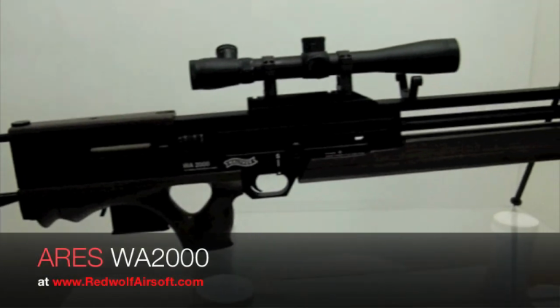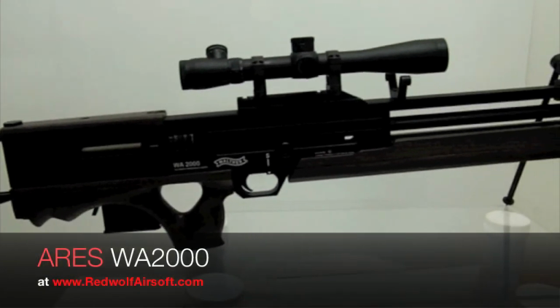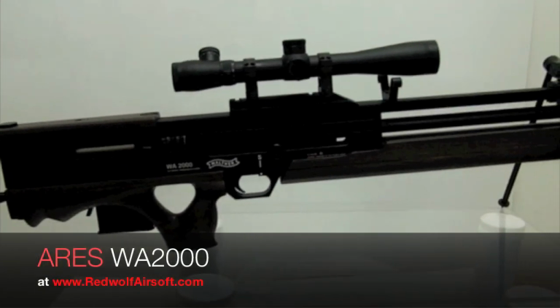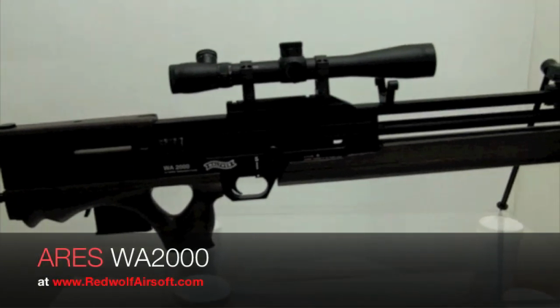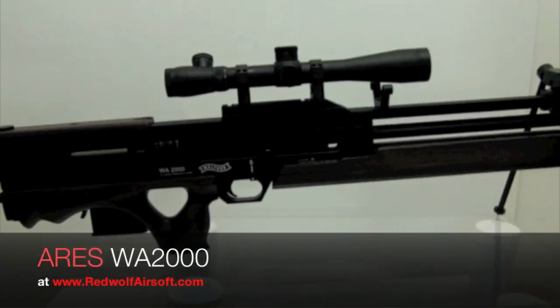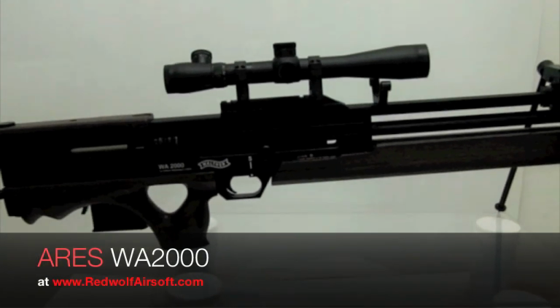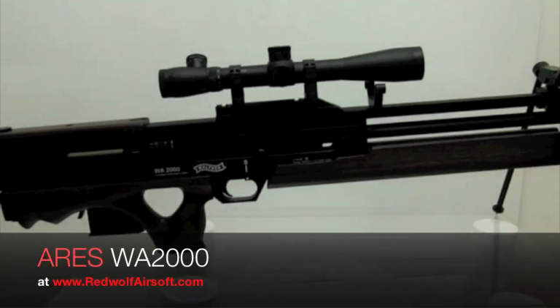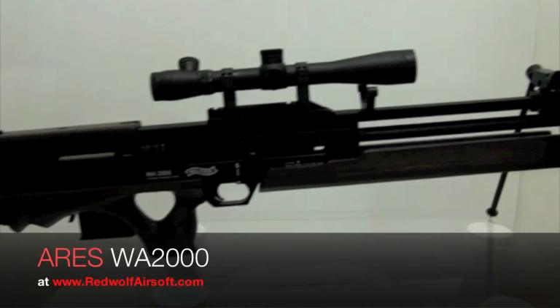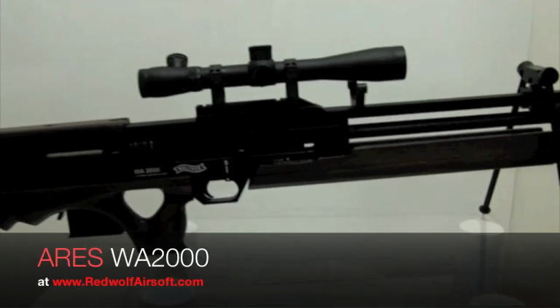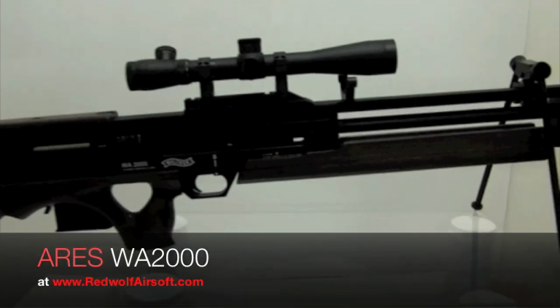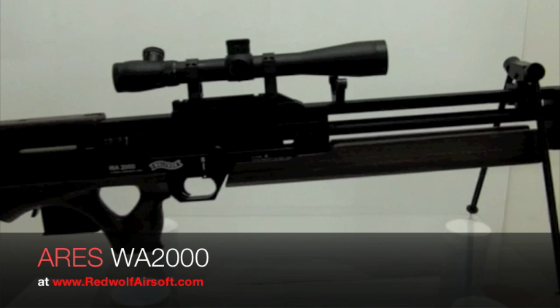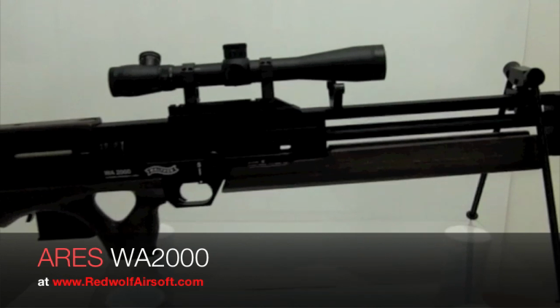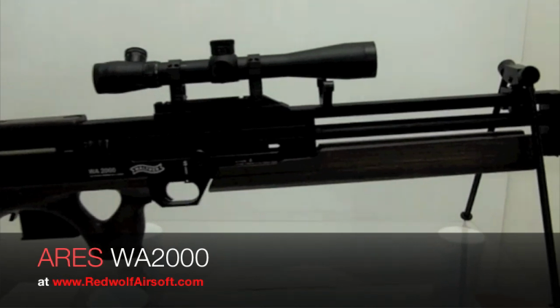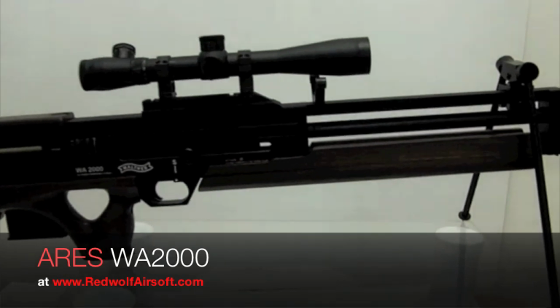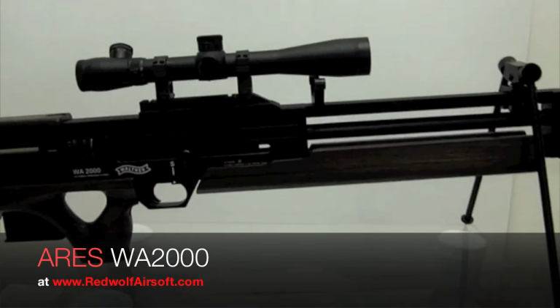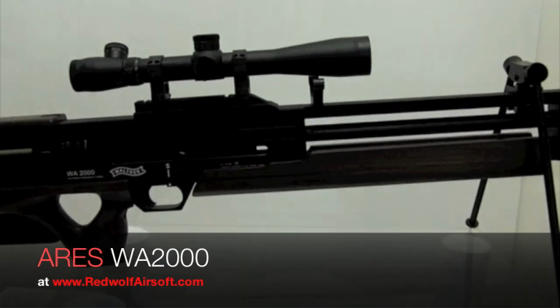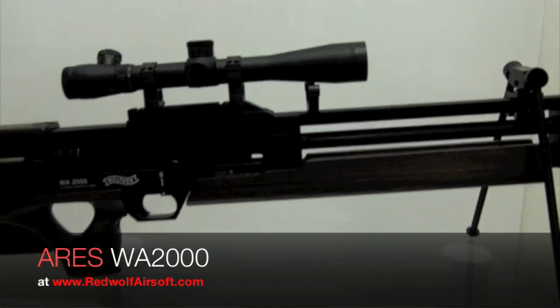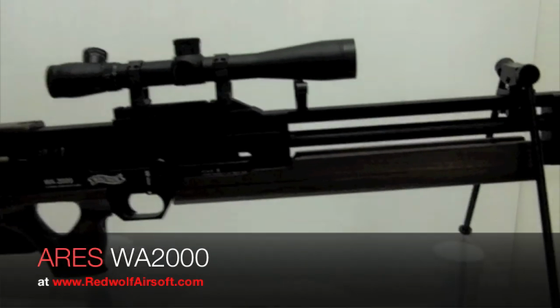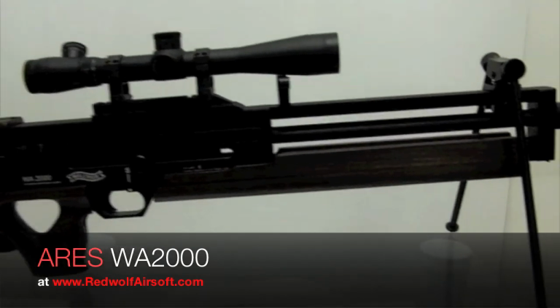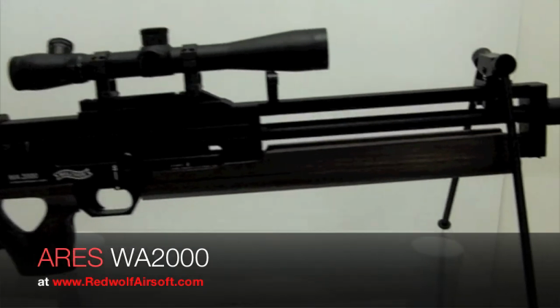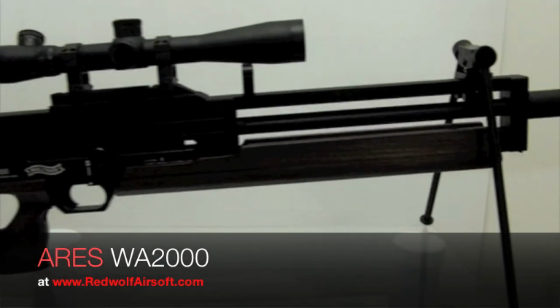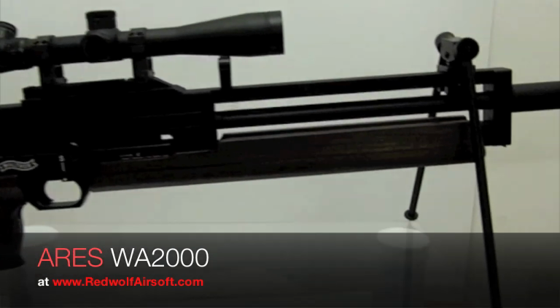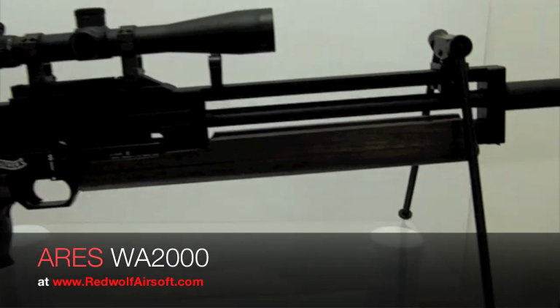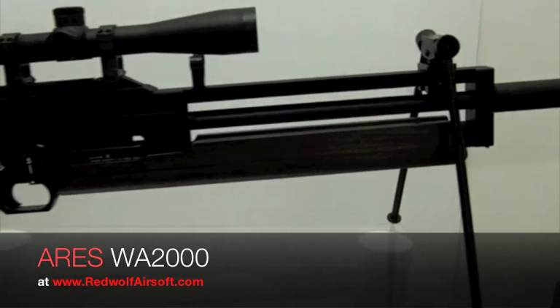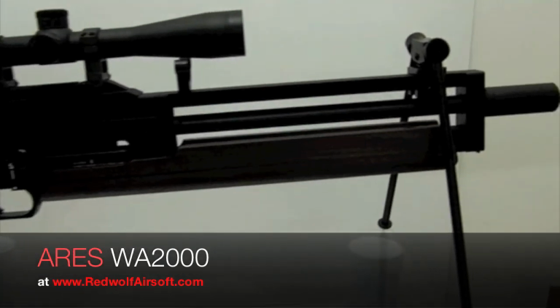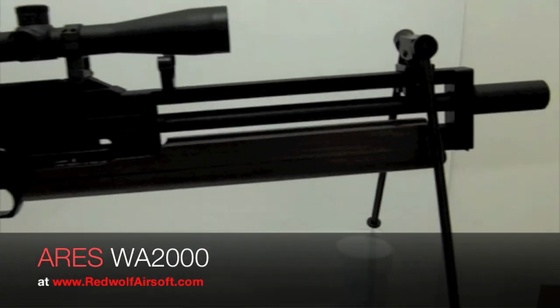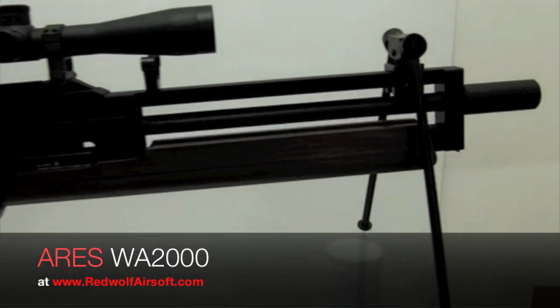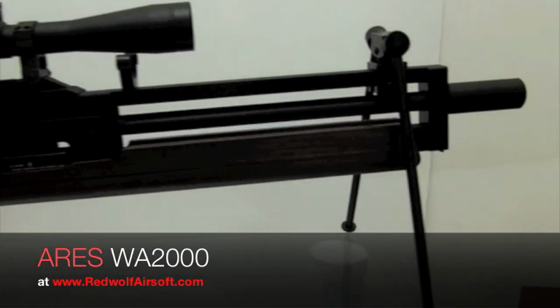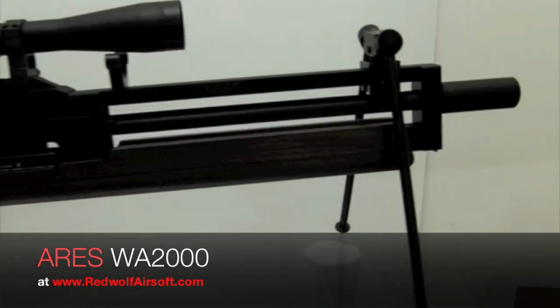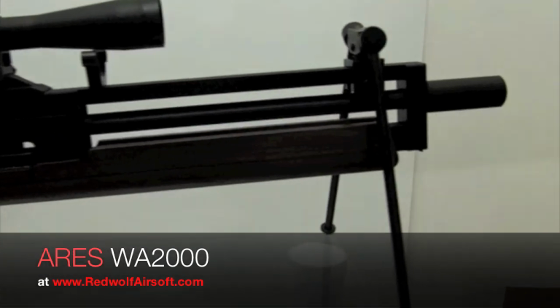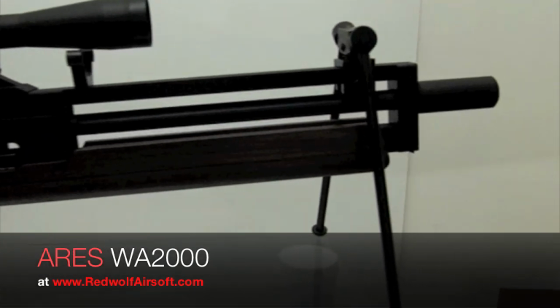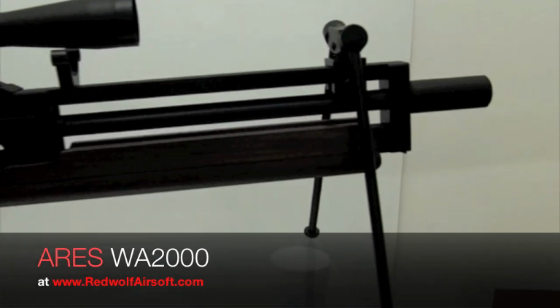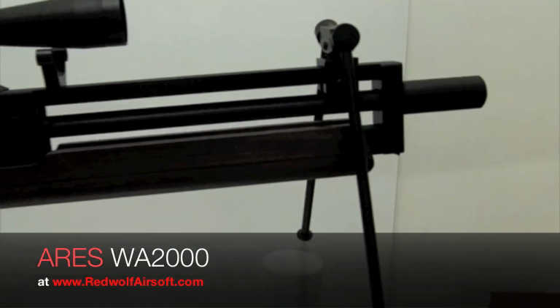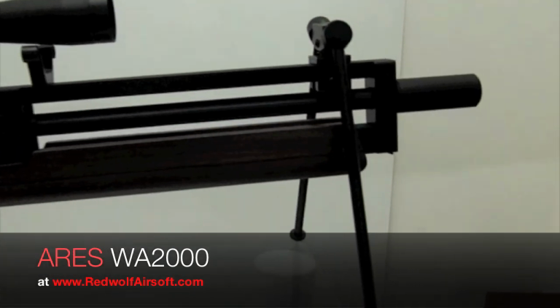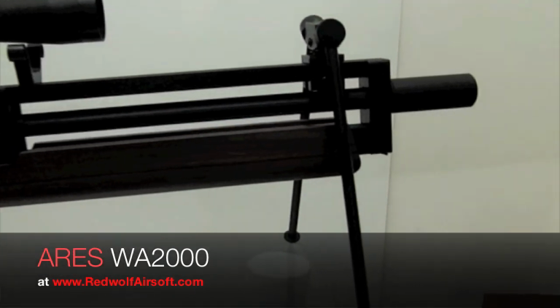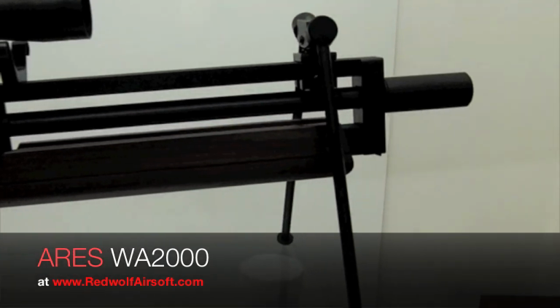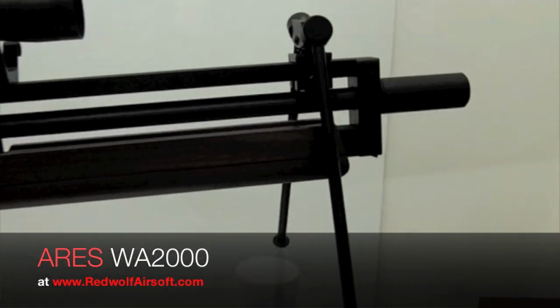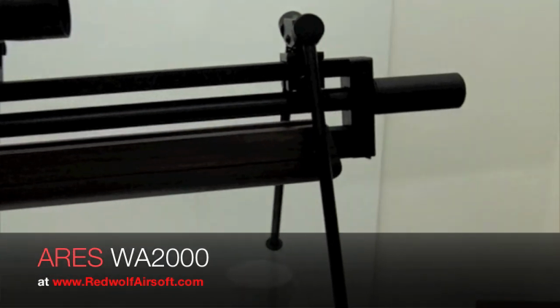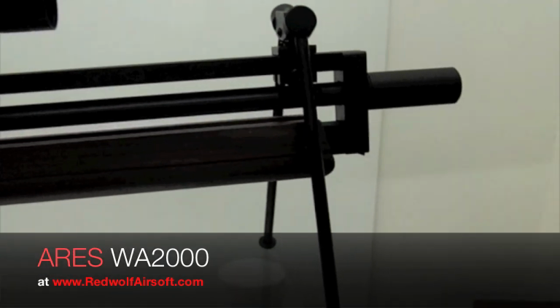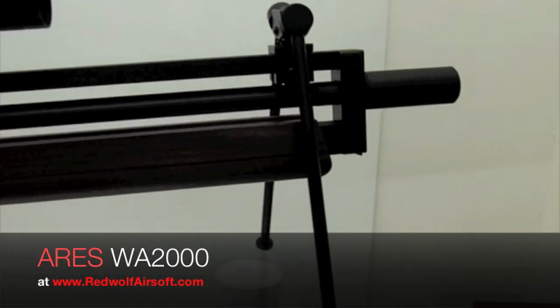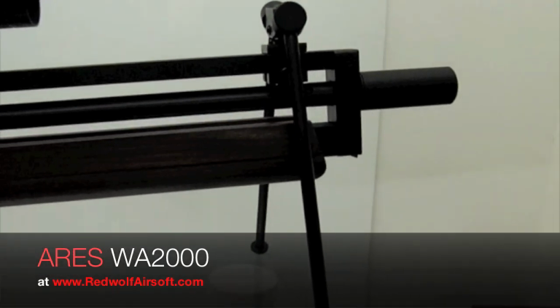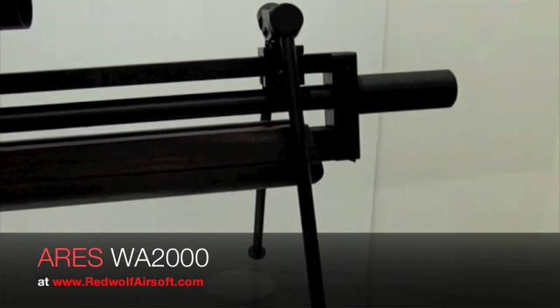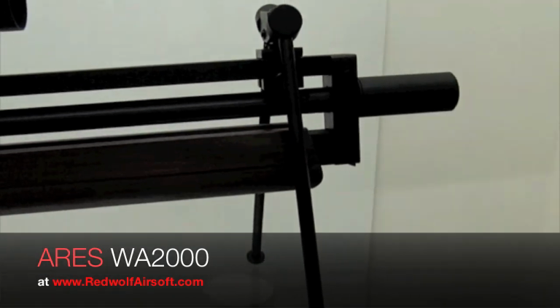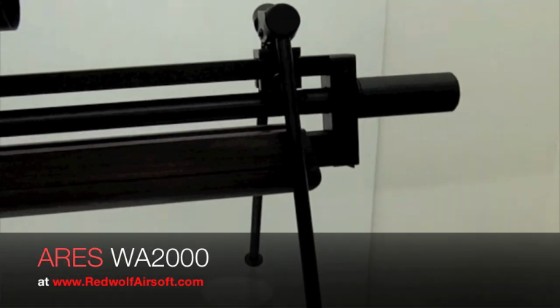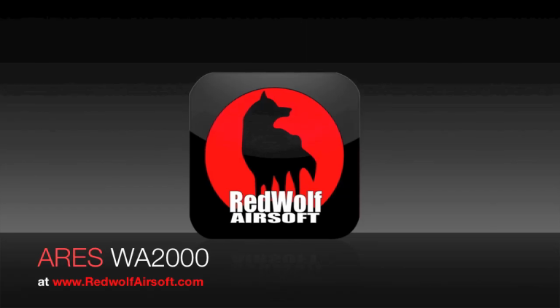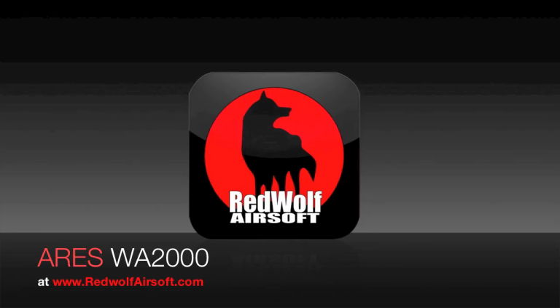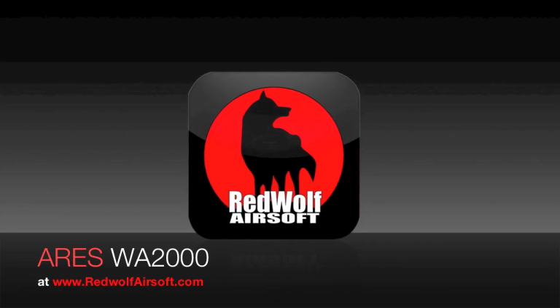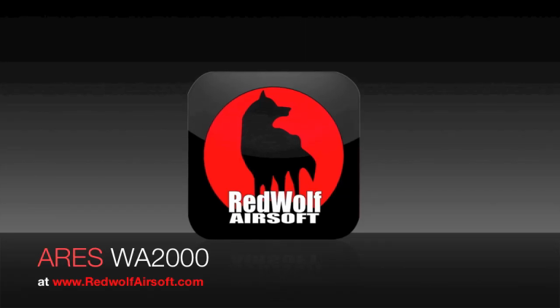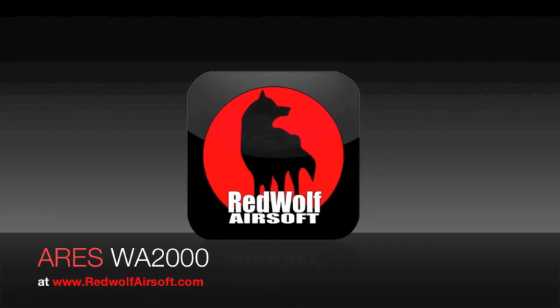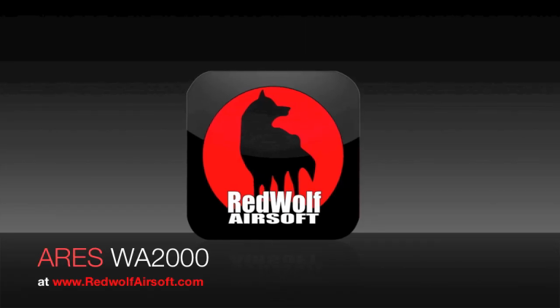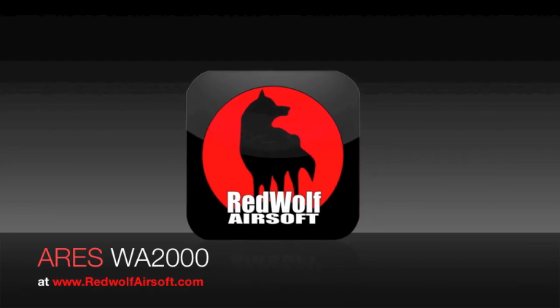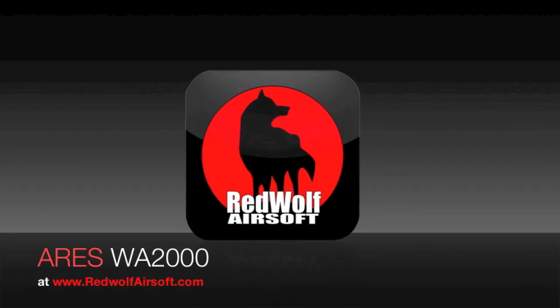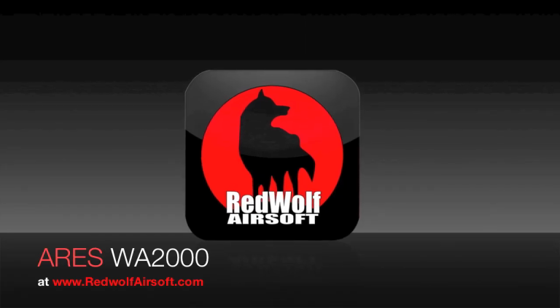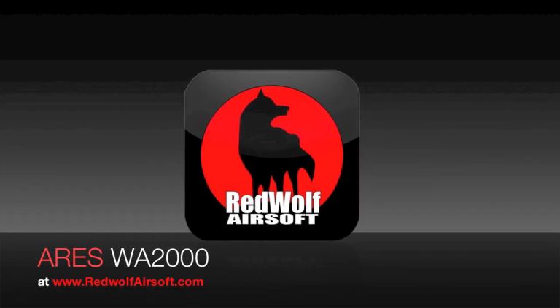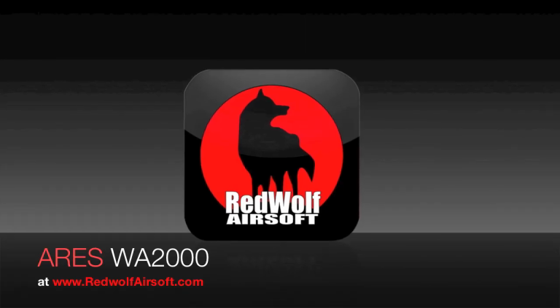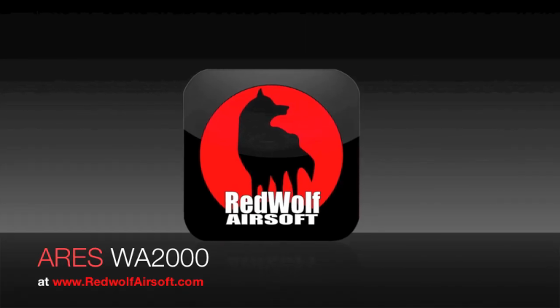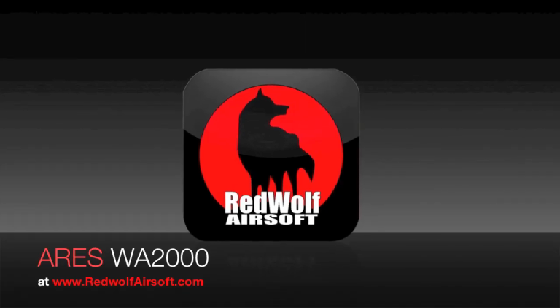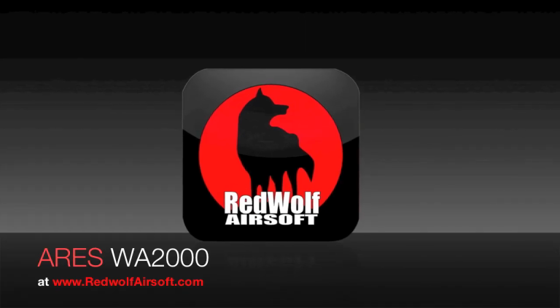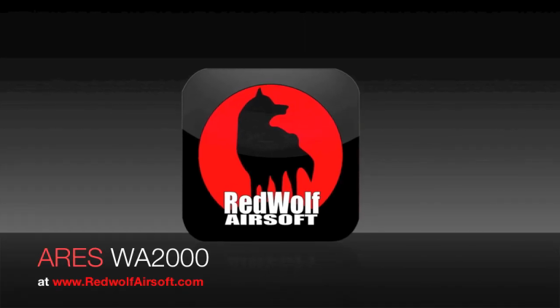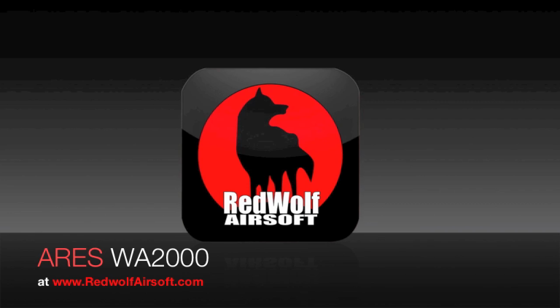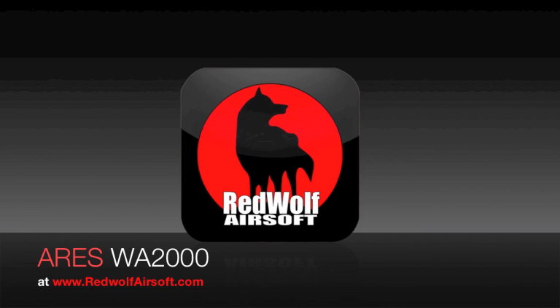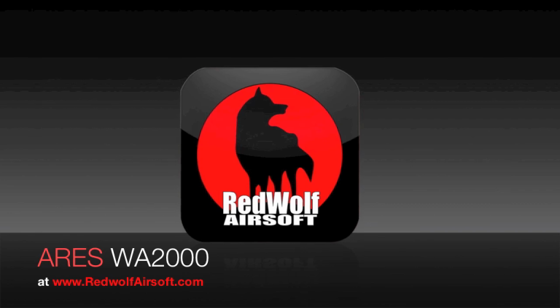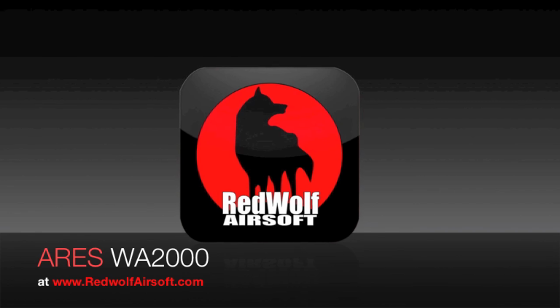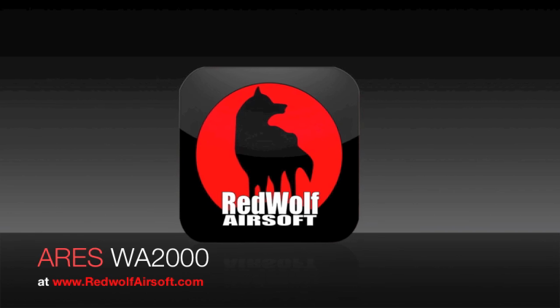The Ares WA-2000, available from www.redwolfairsoft.com.